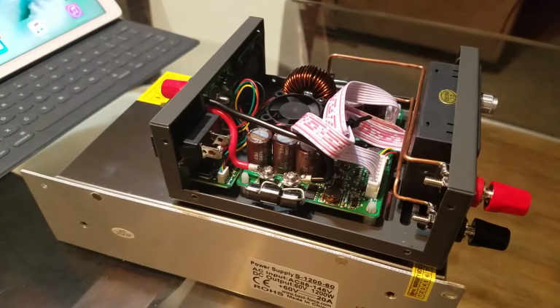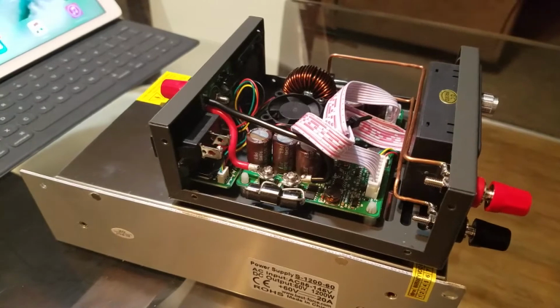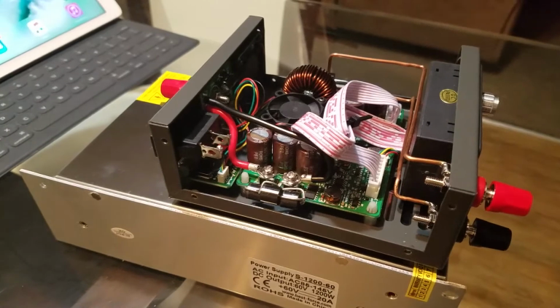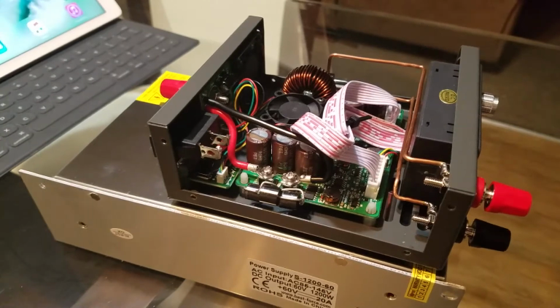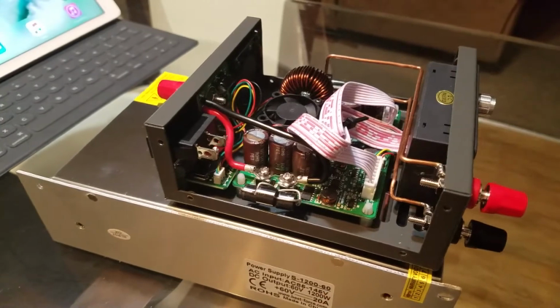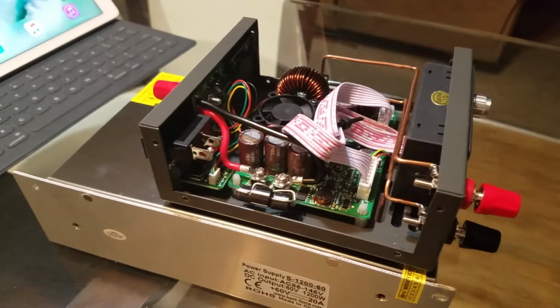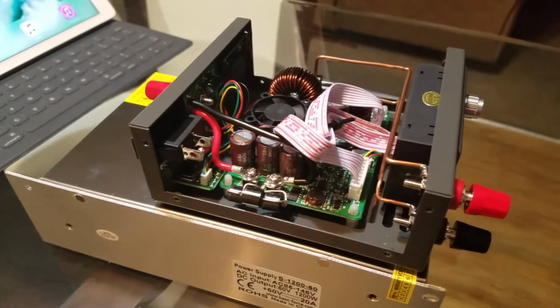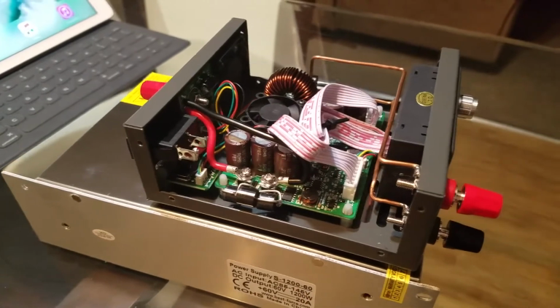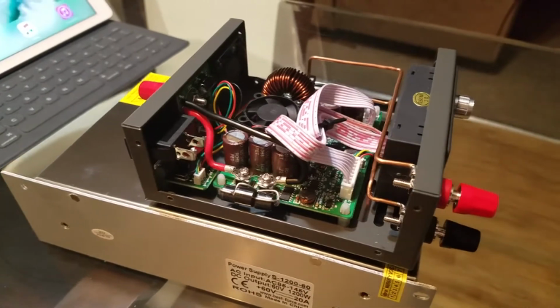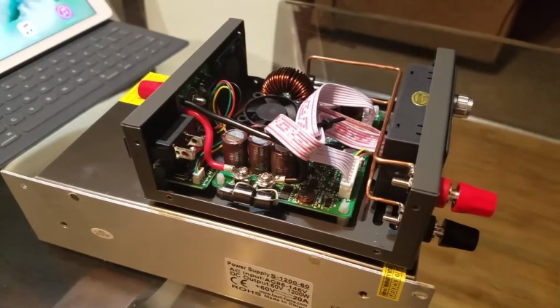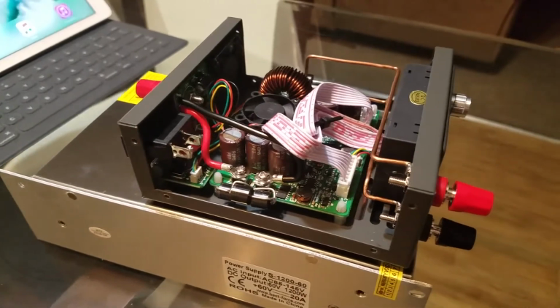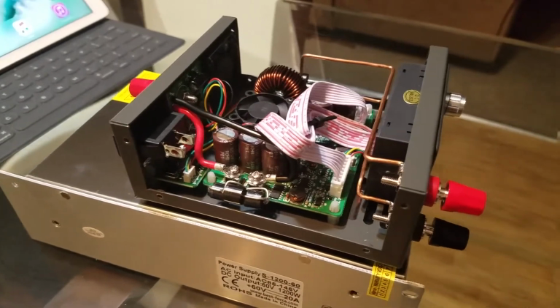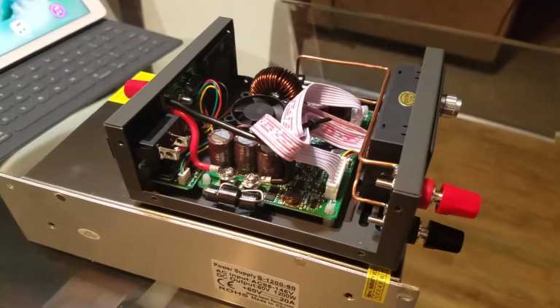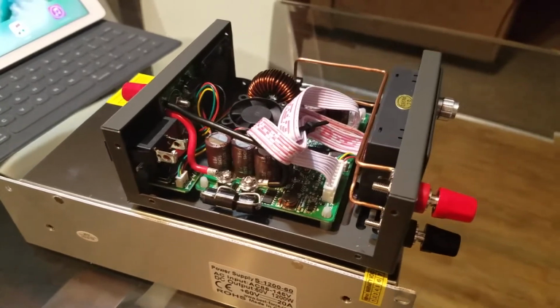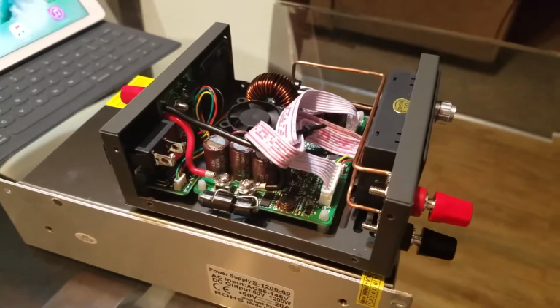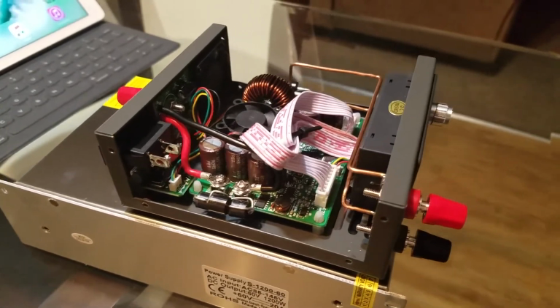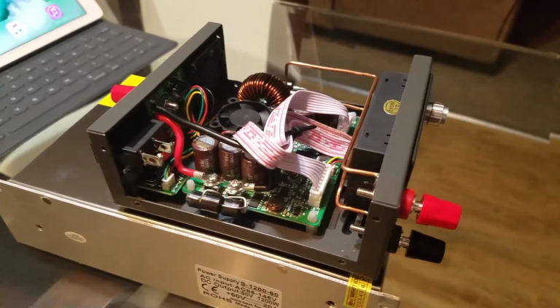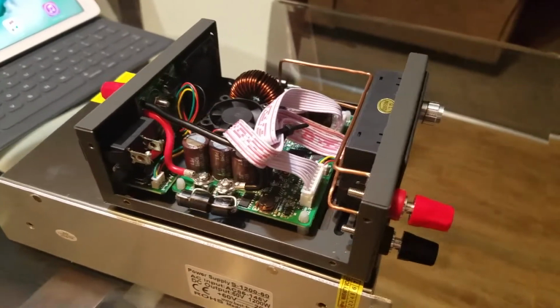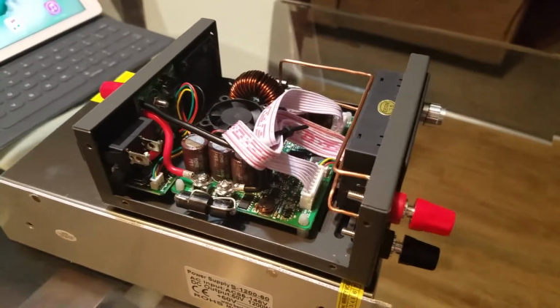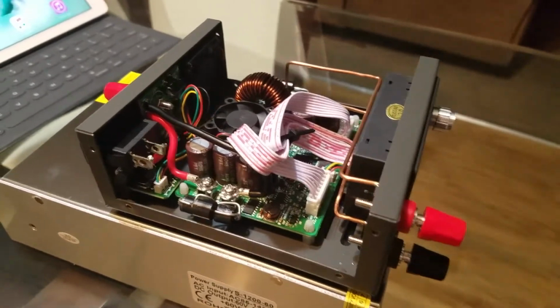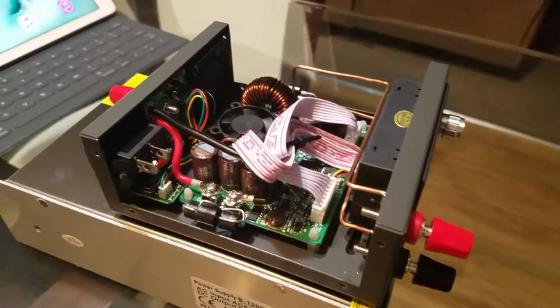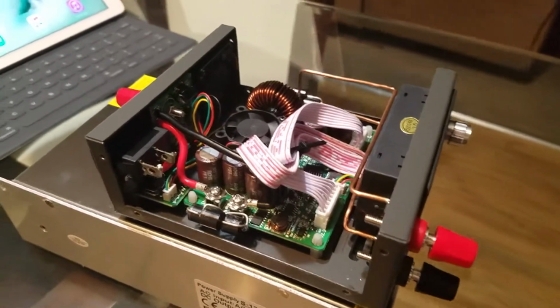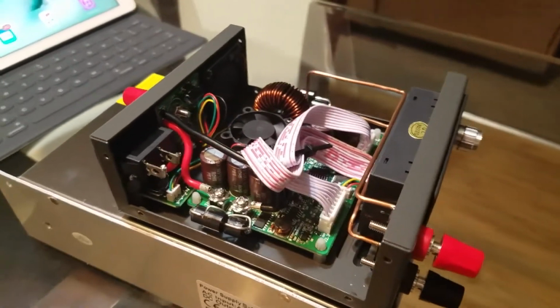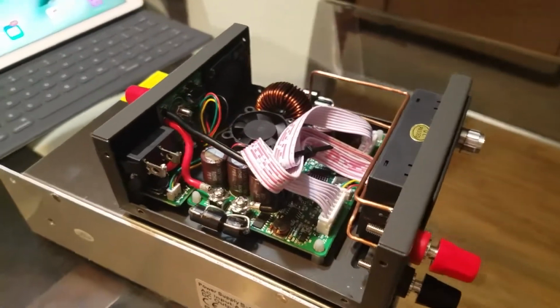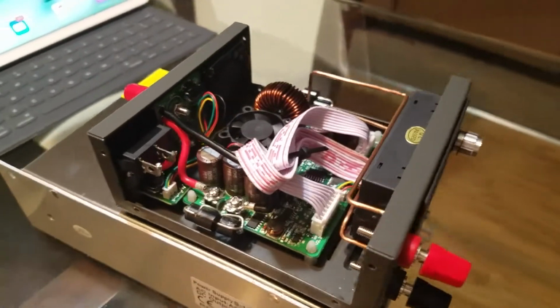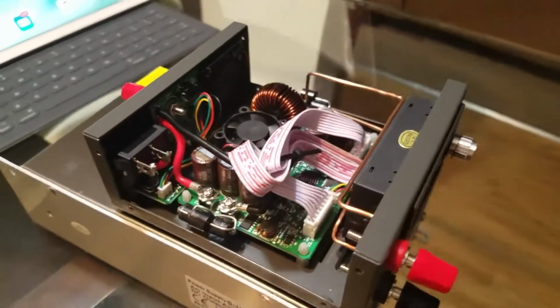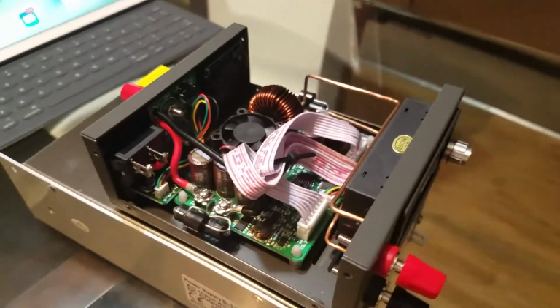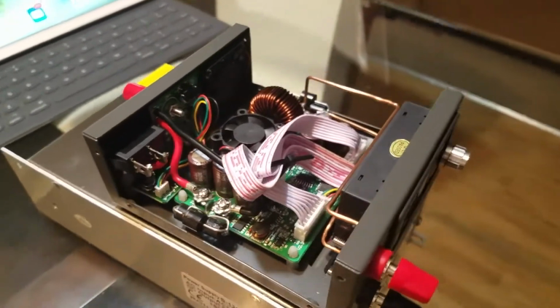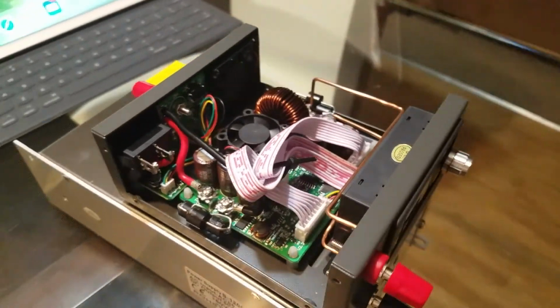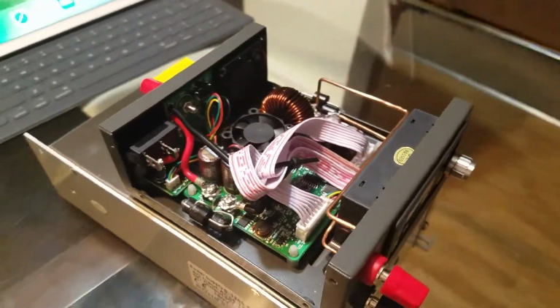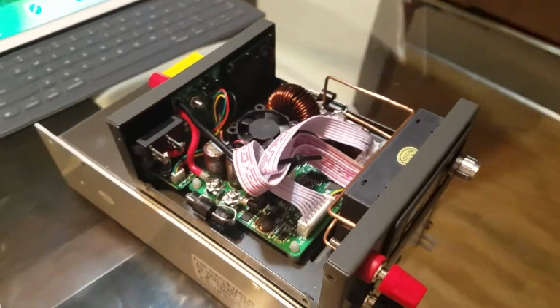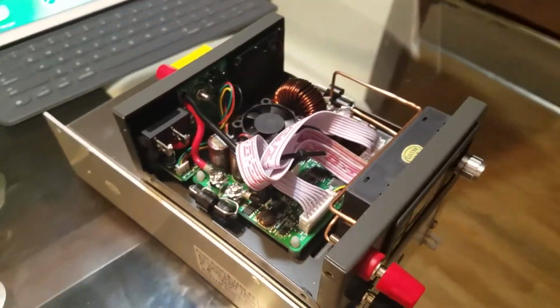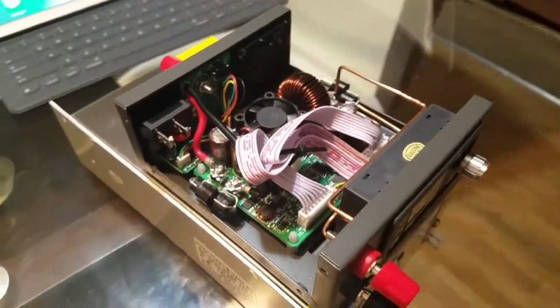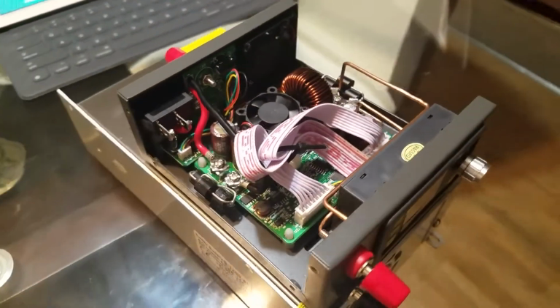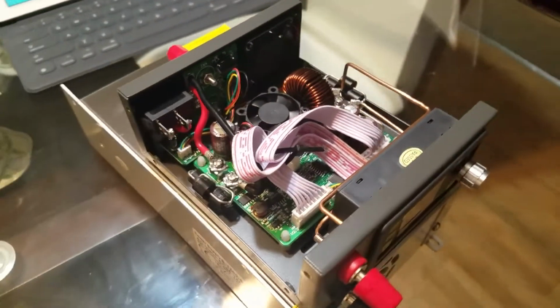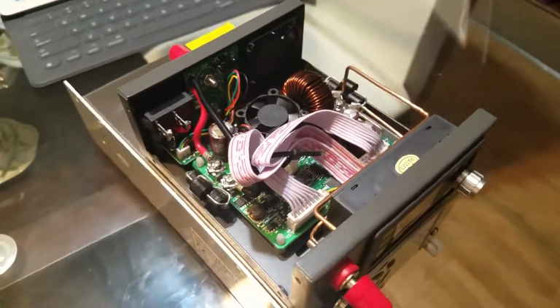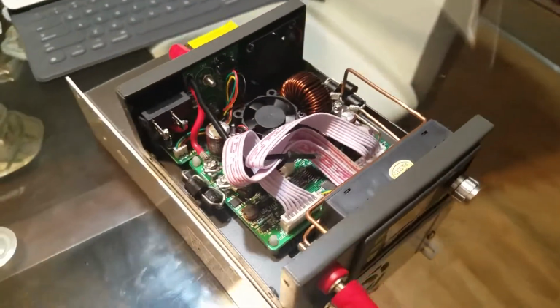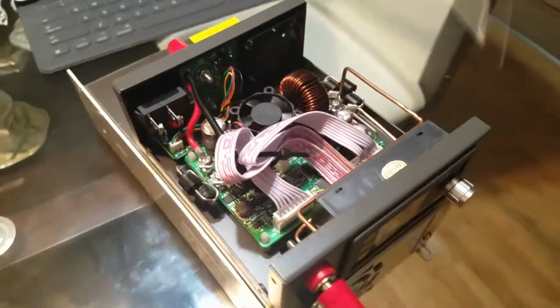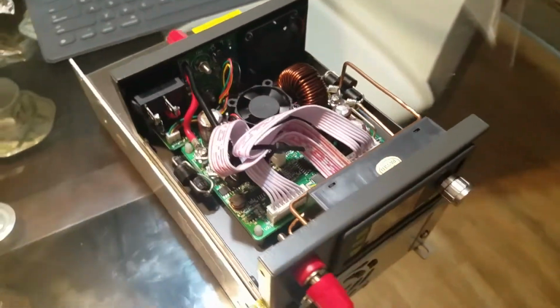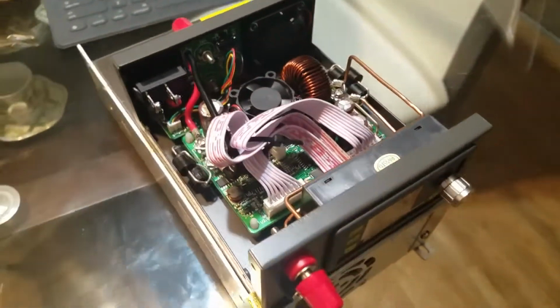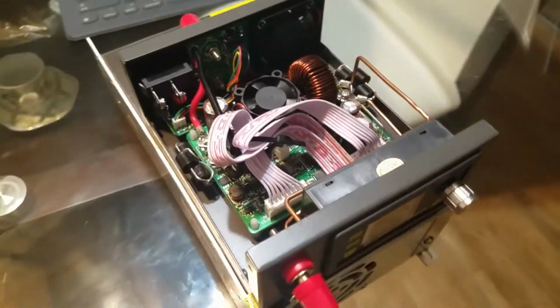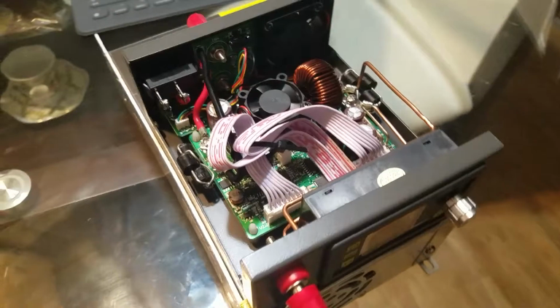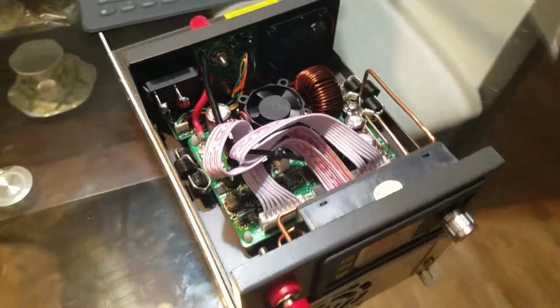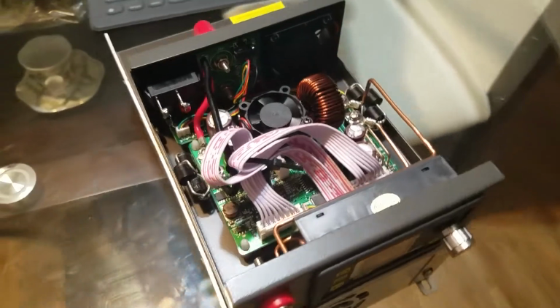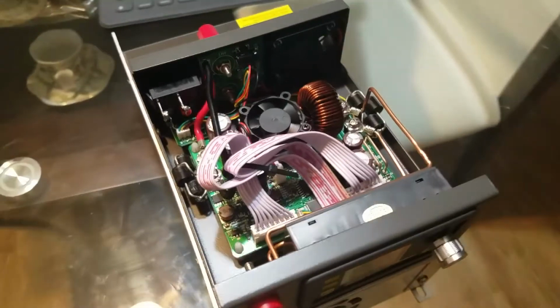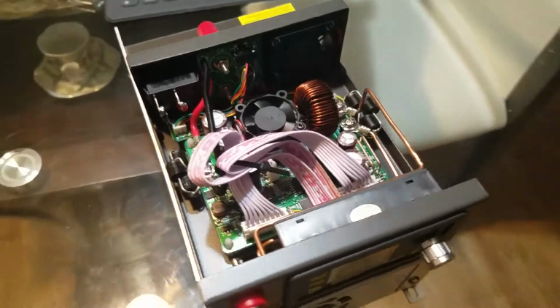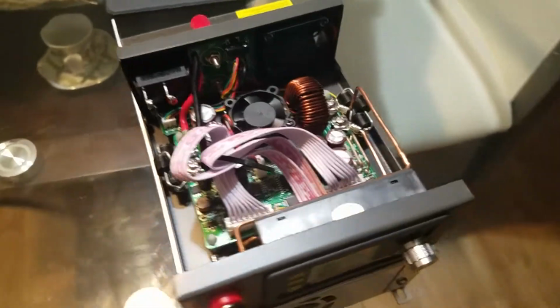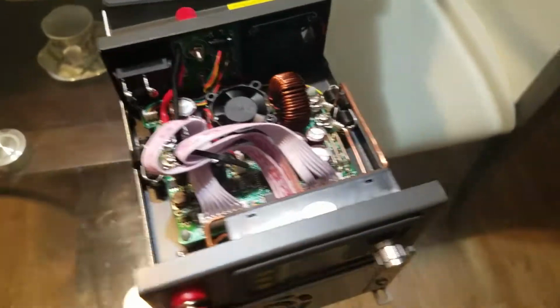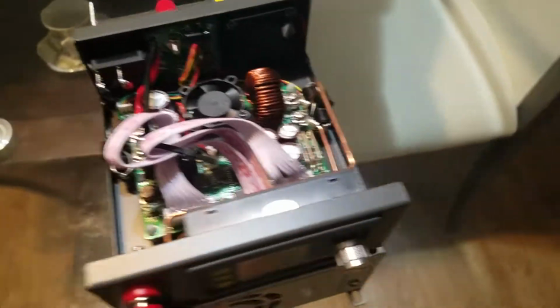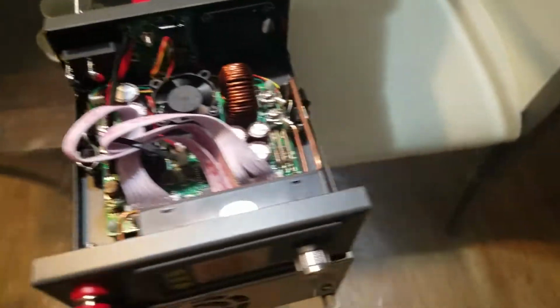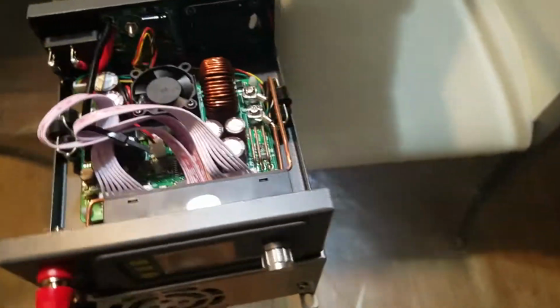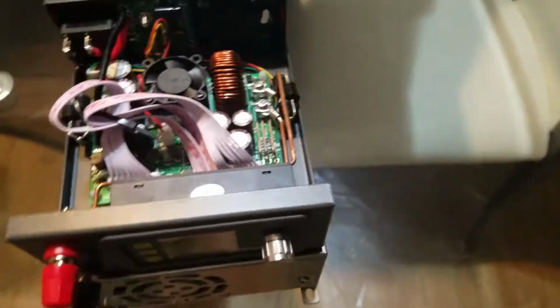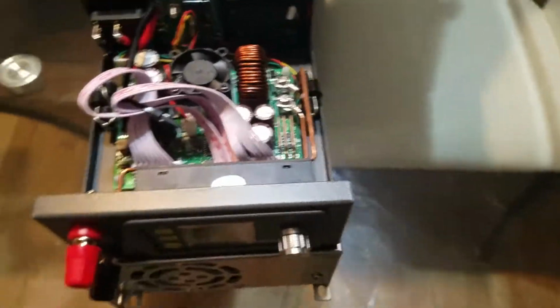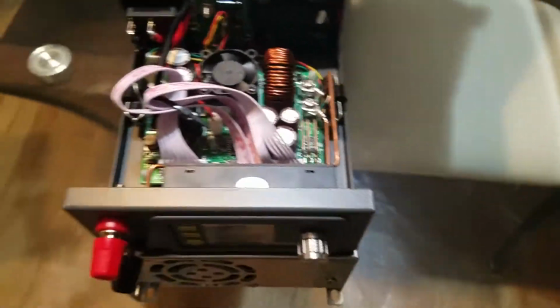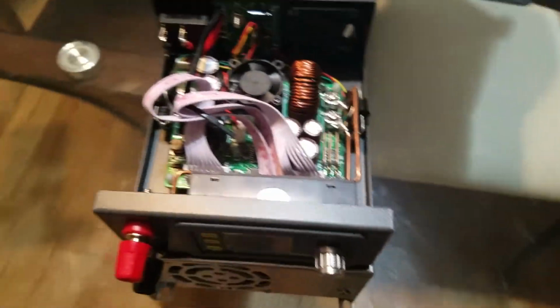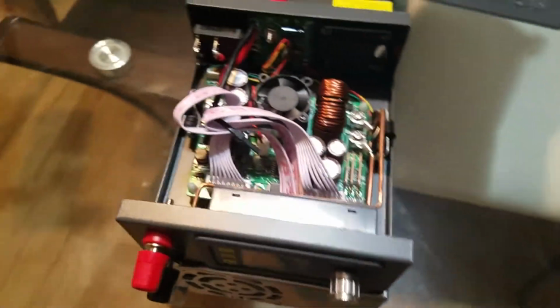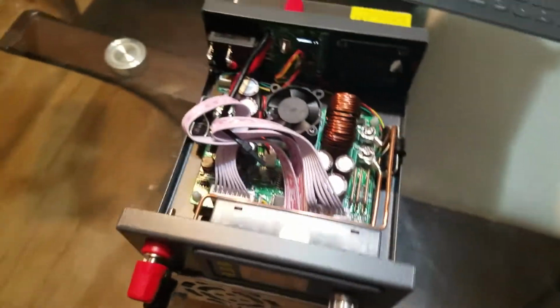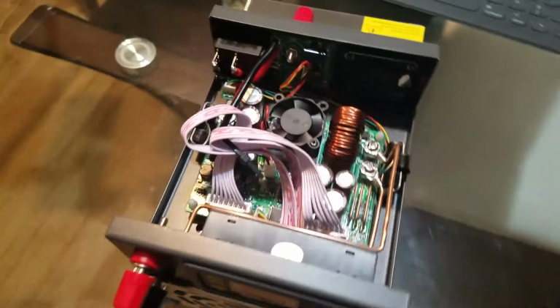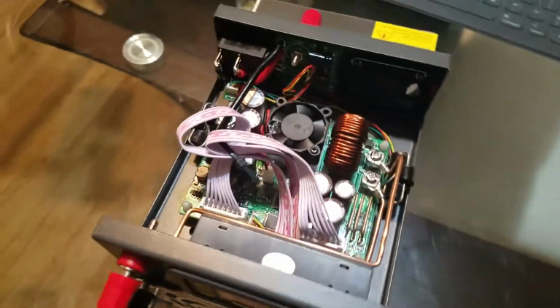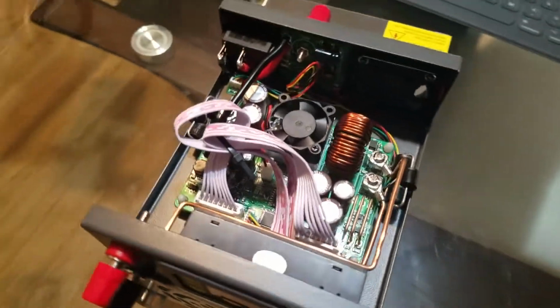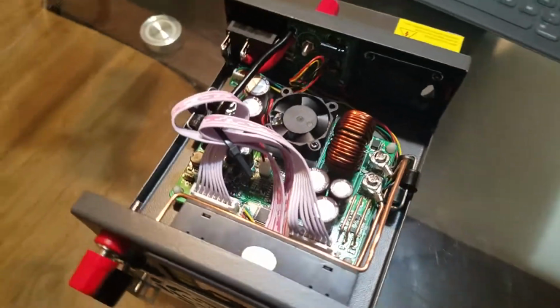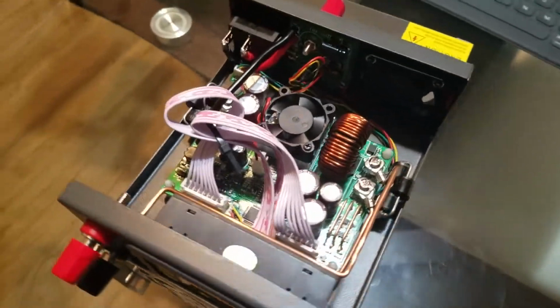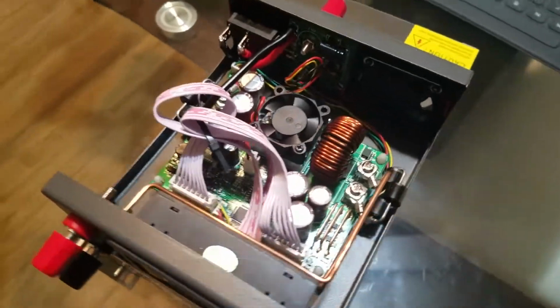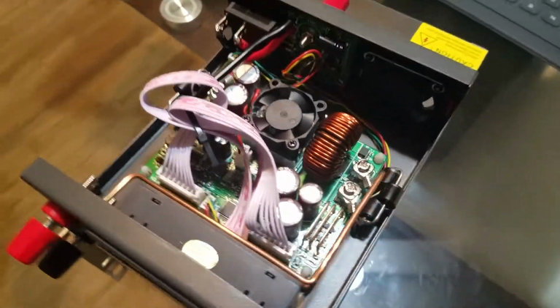Hi guys, so this is now what it looks like.